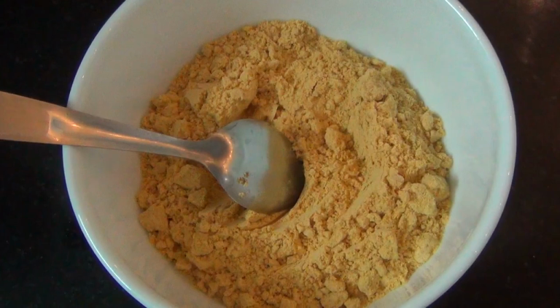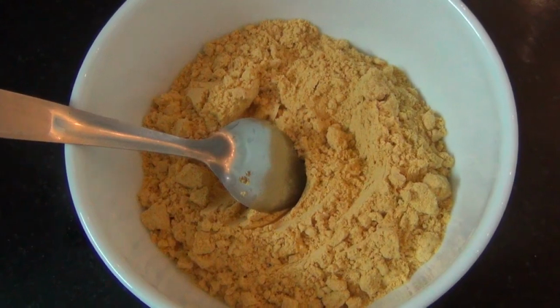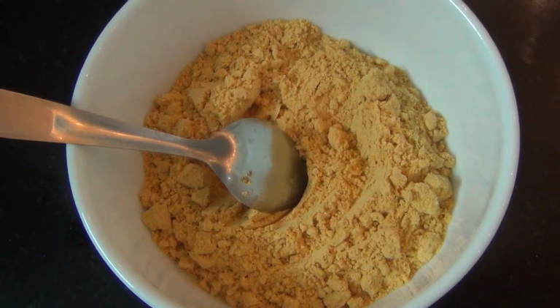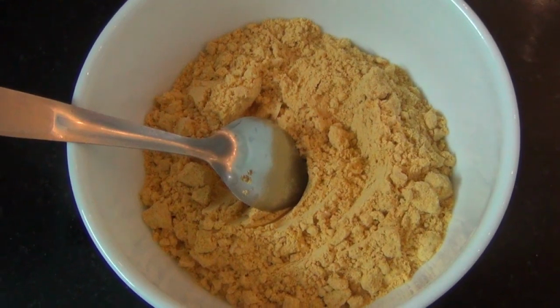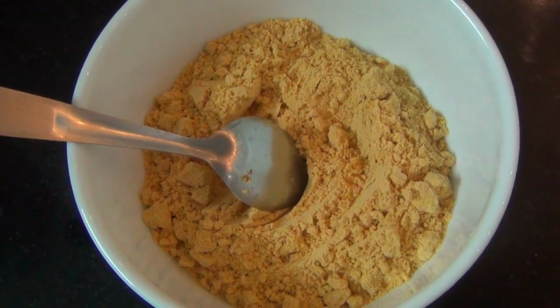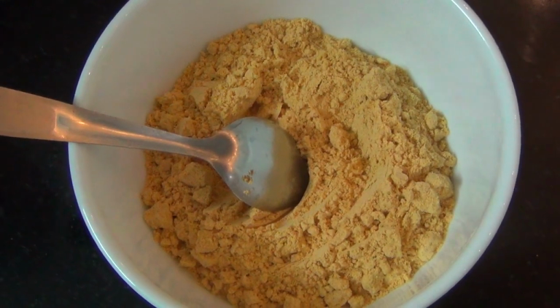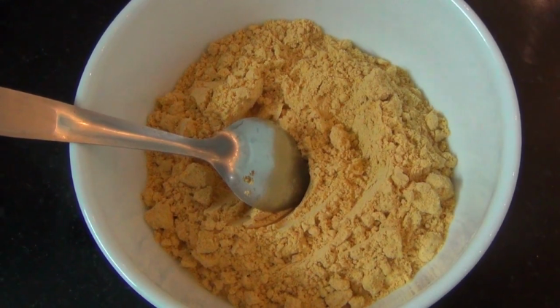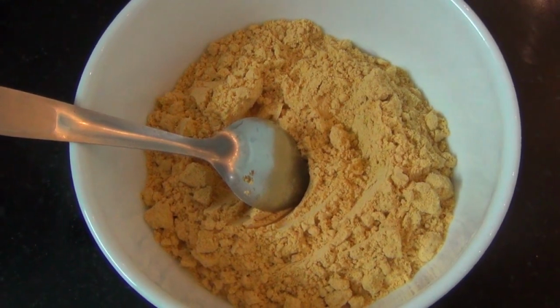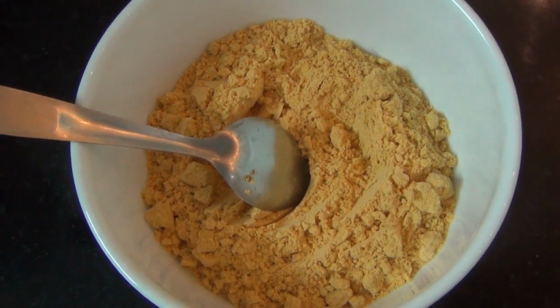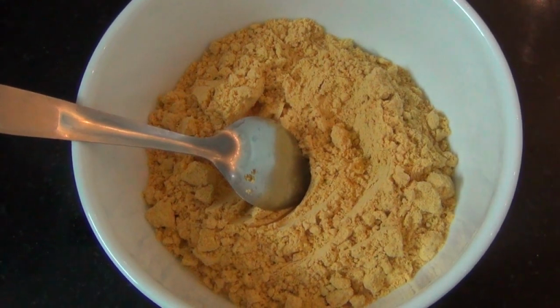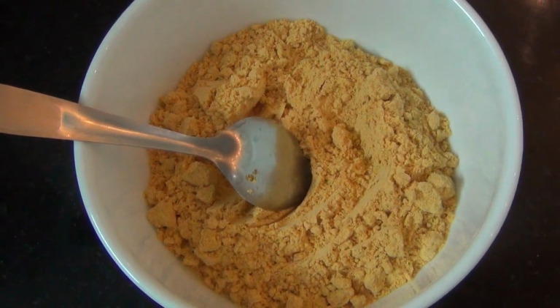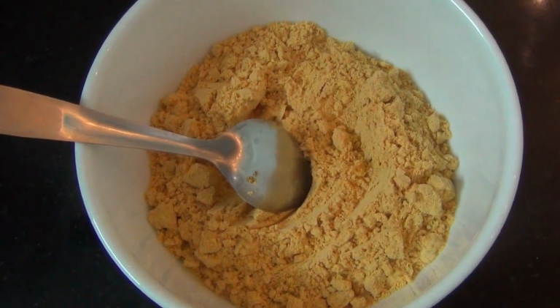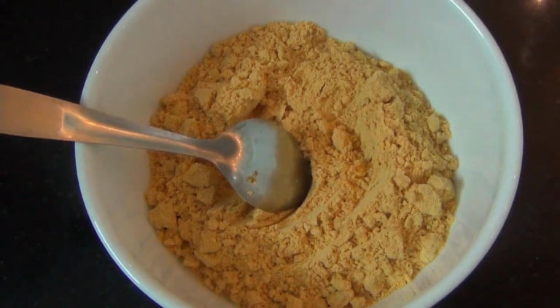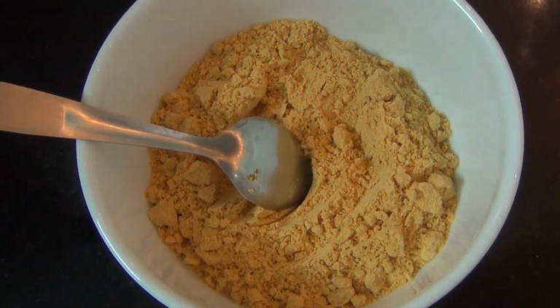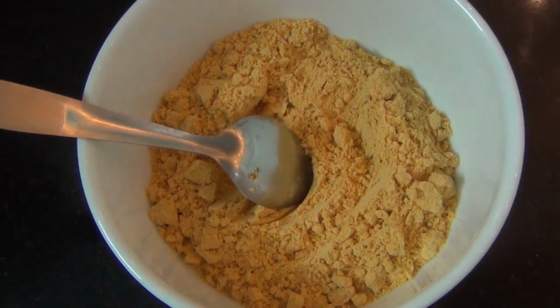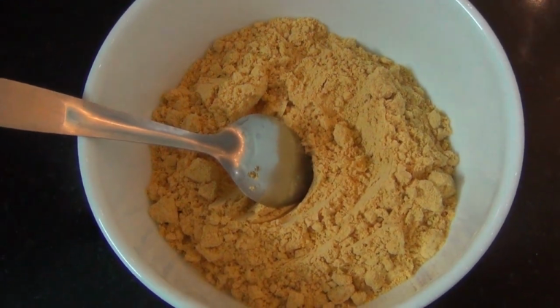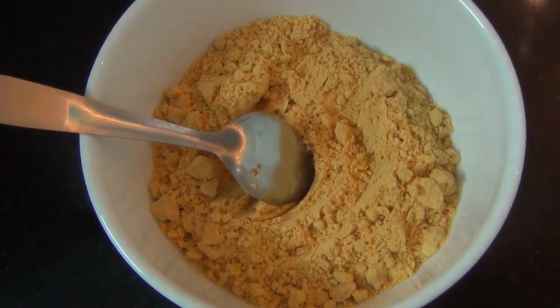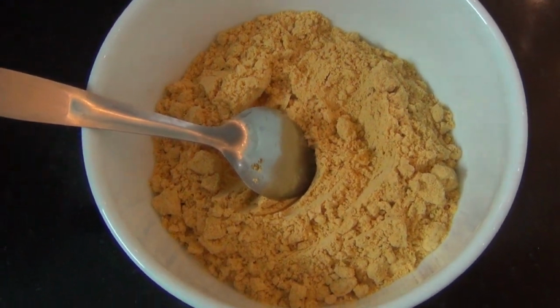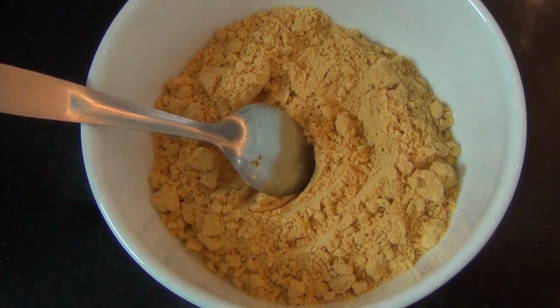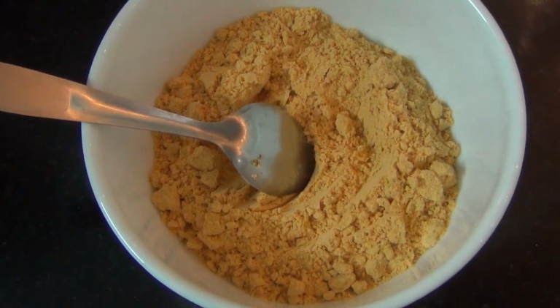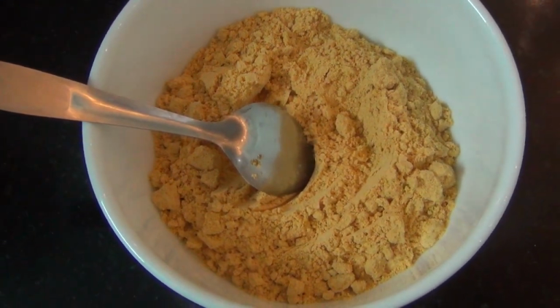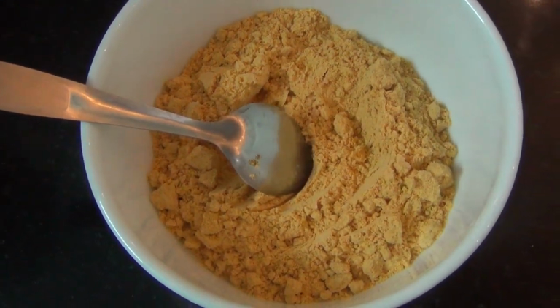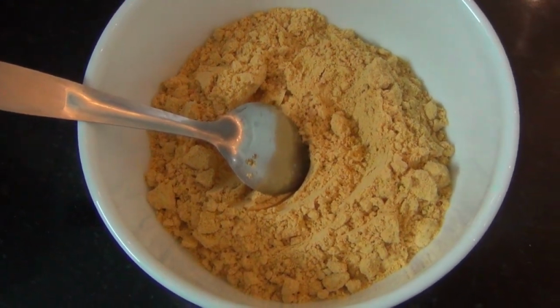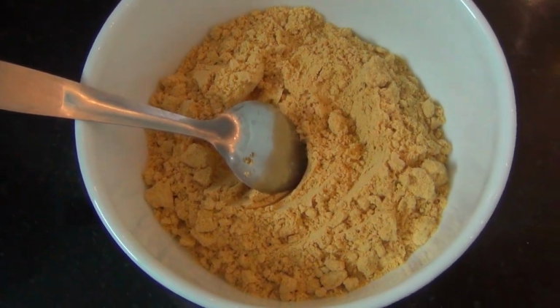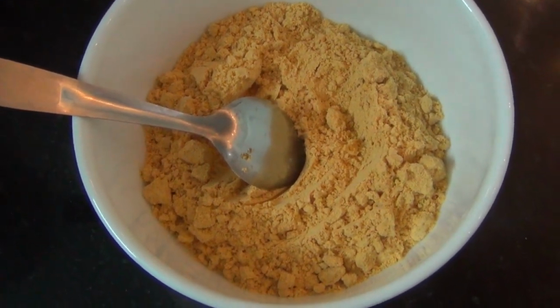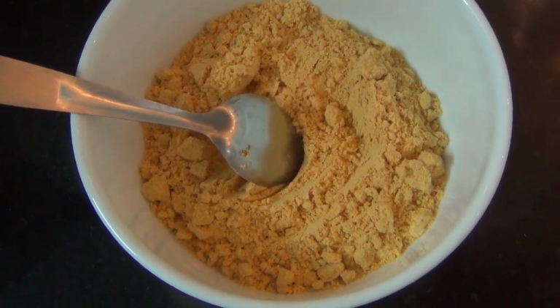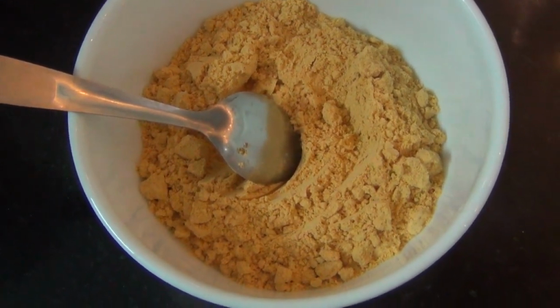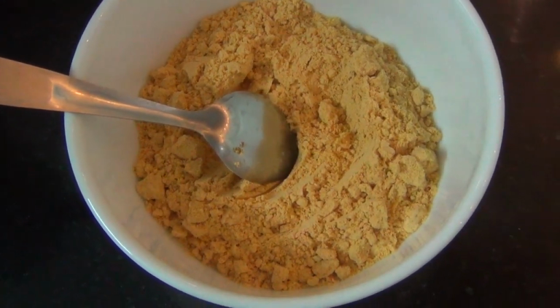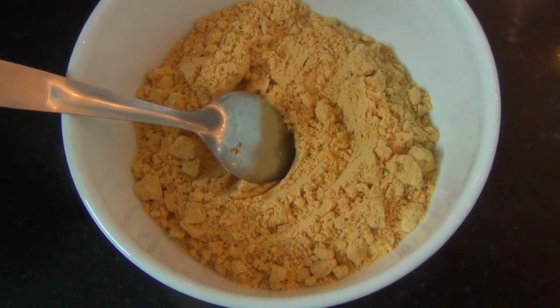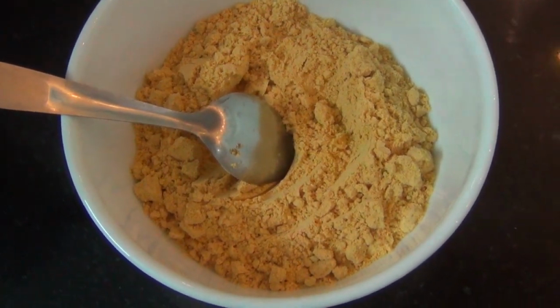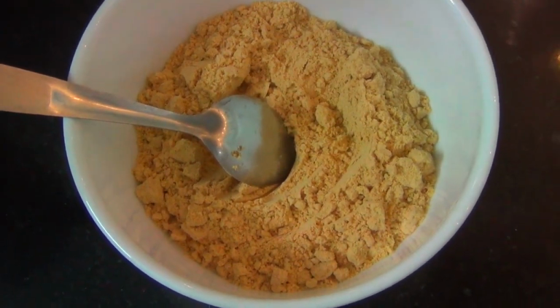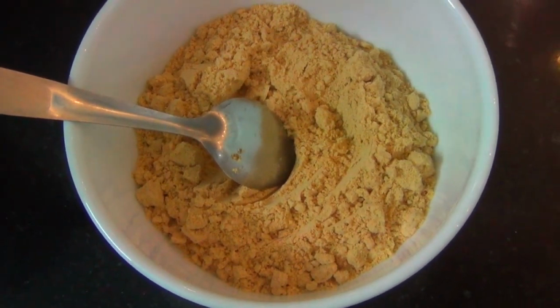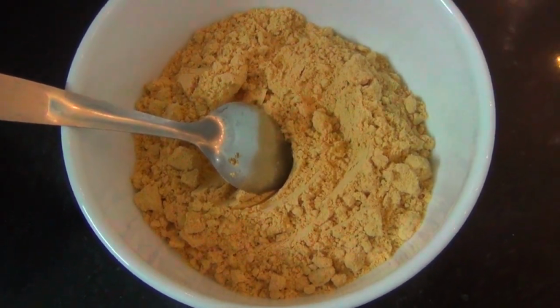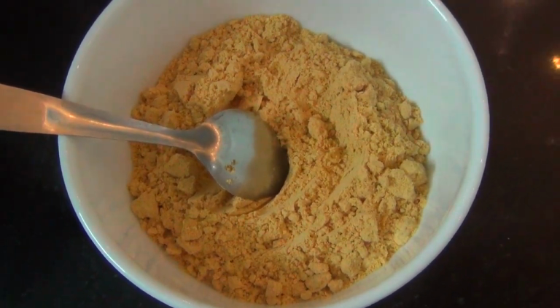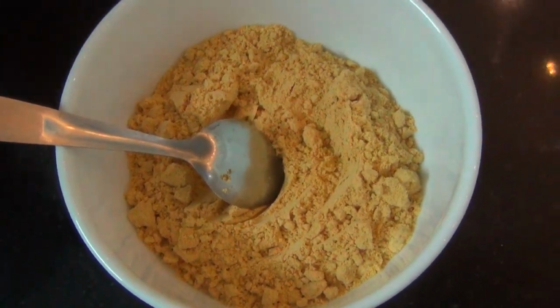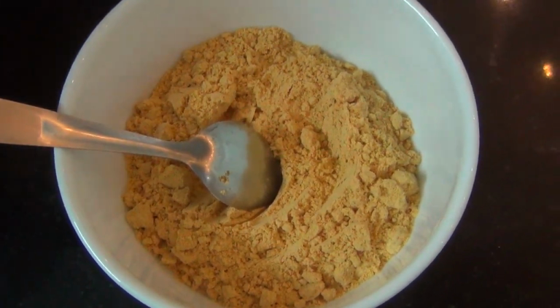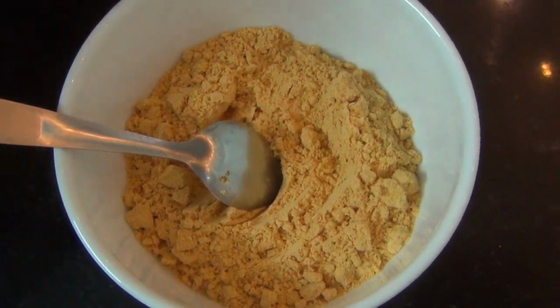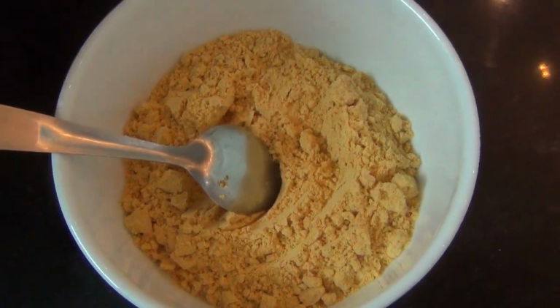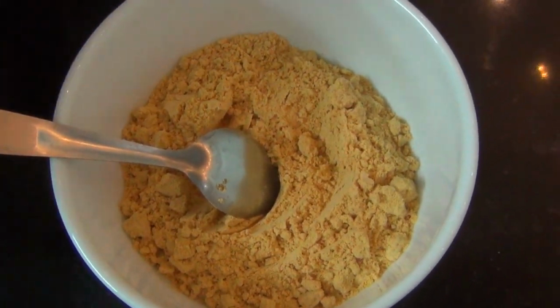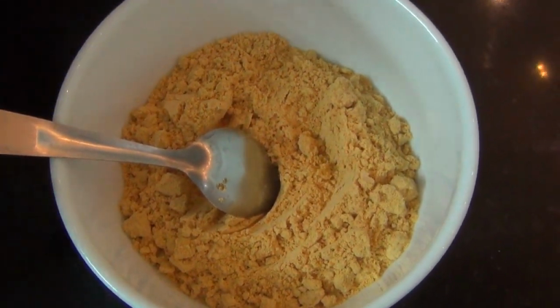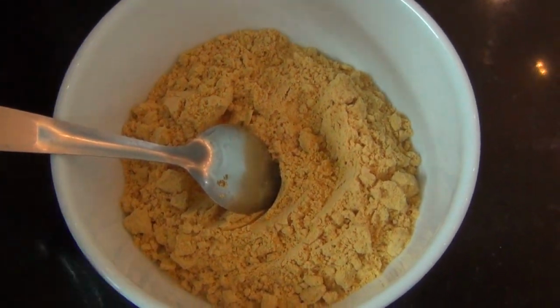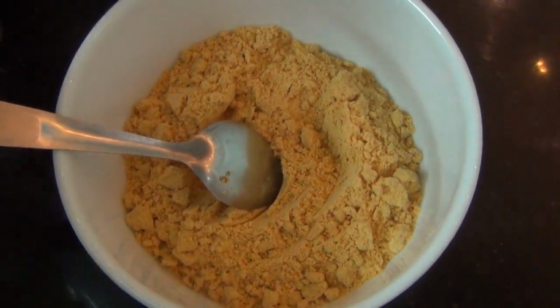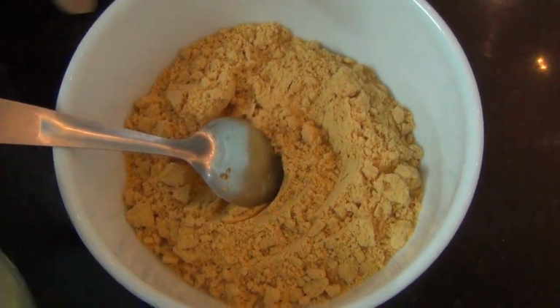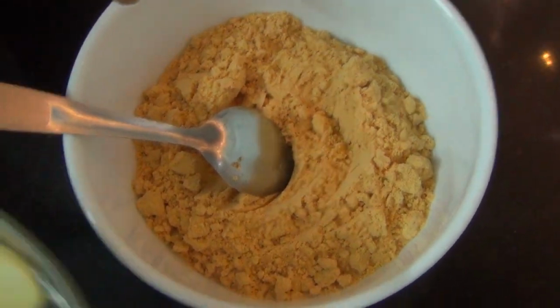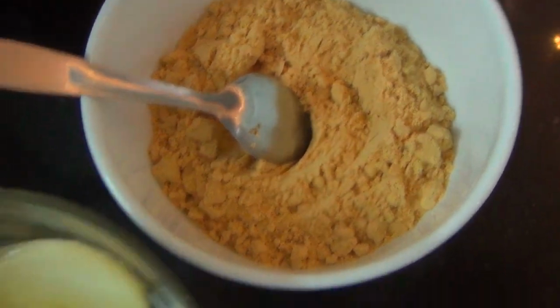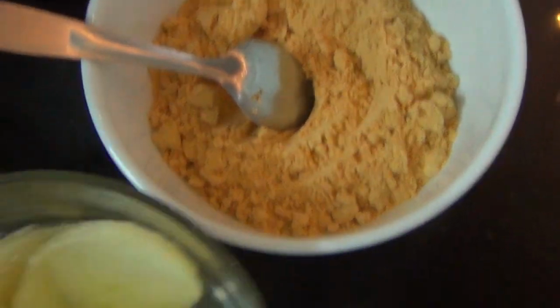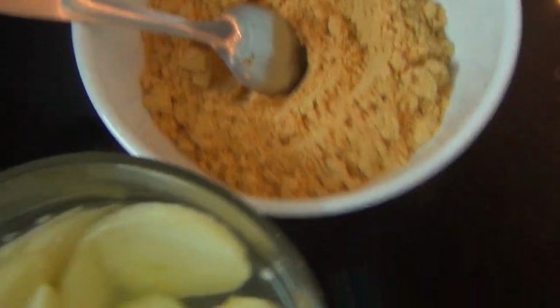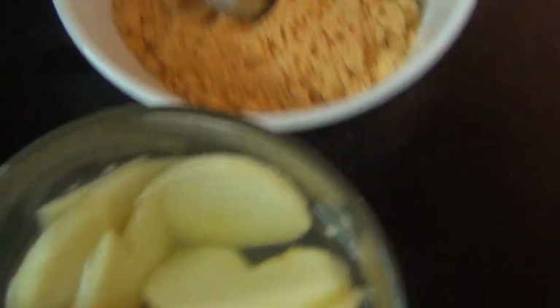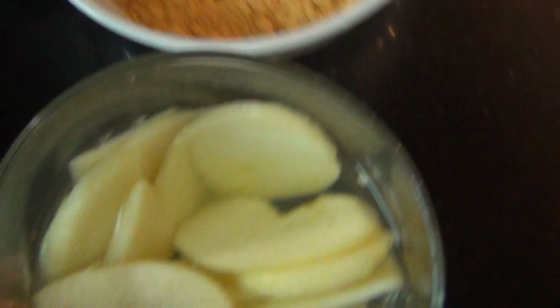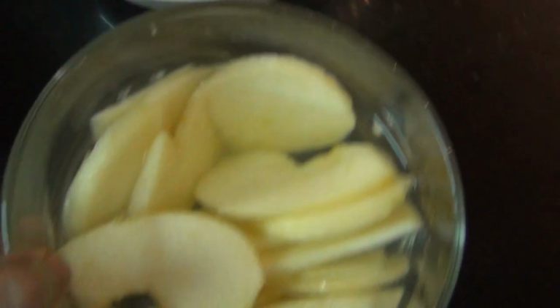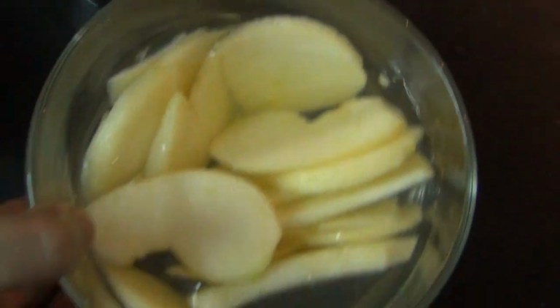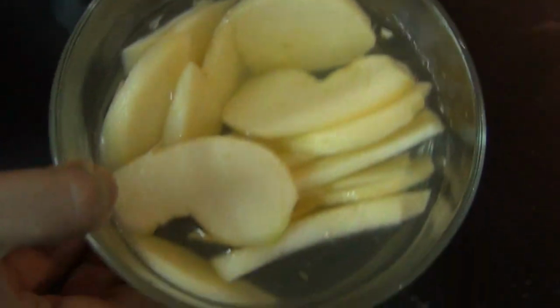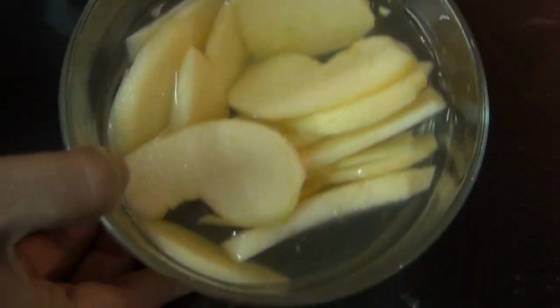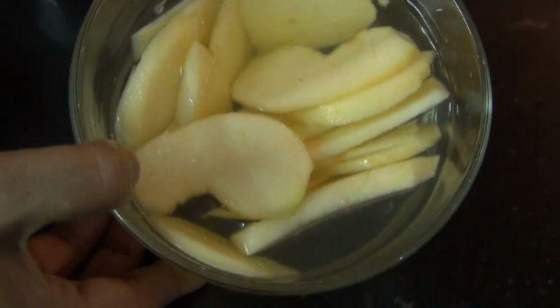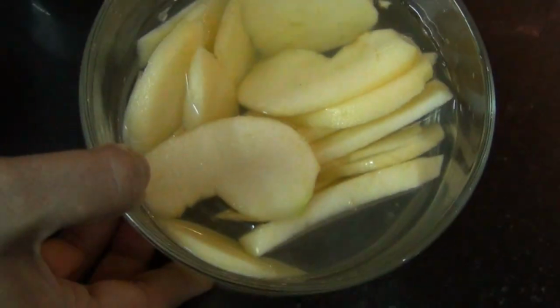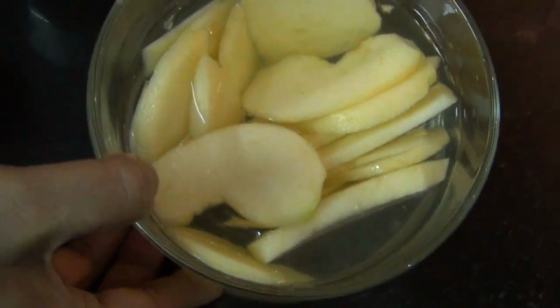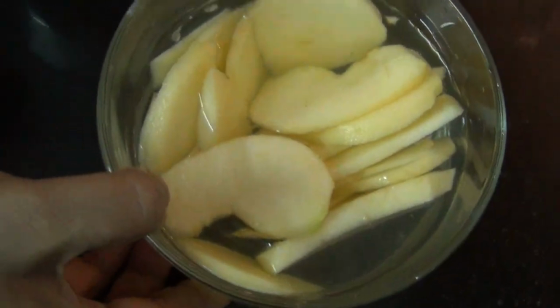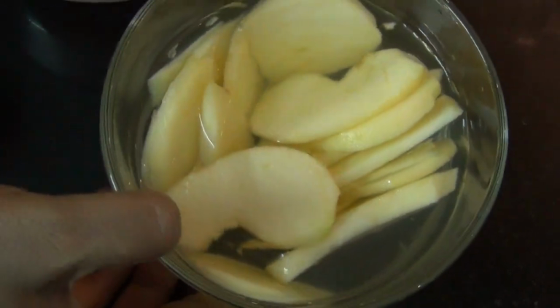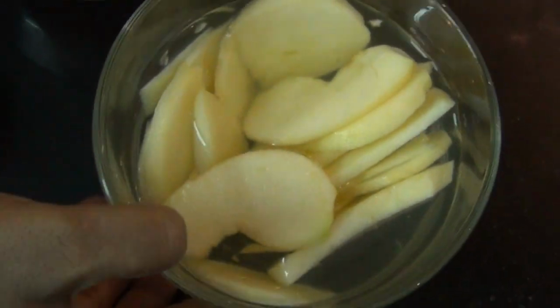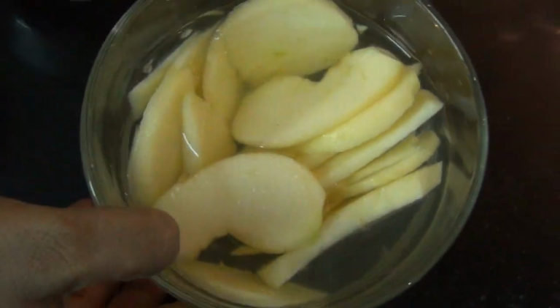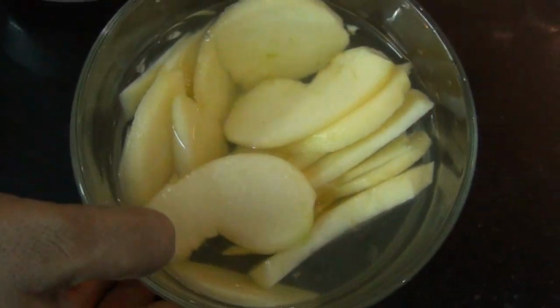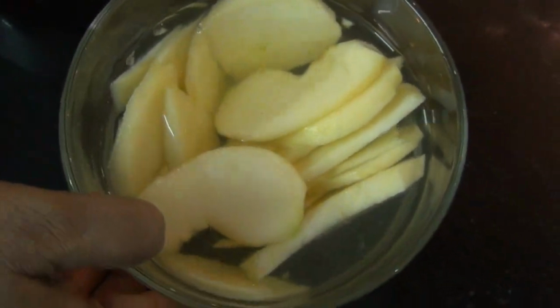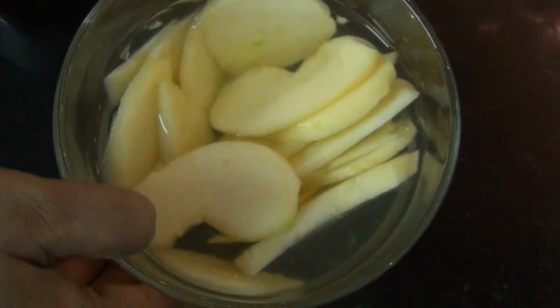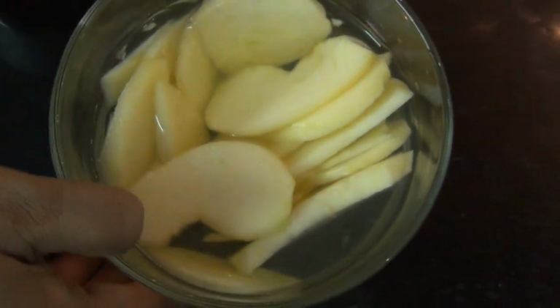Good morning. I am going to make apple budgie. I am going to put it in half of the apple.